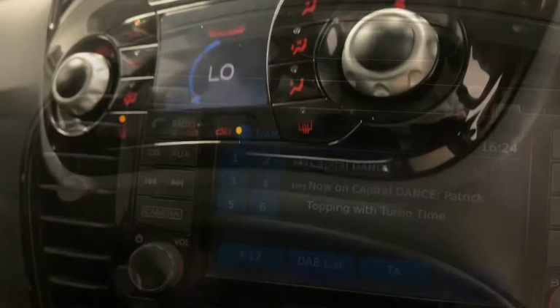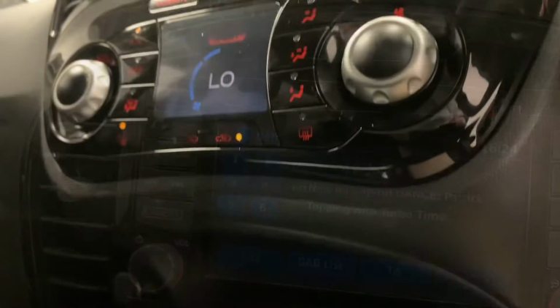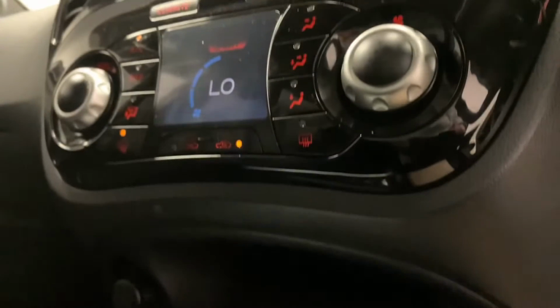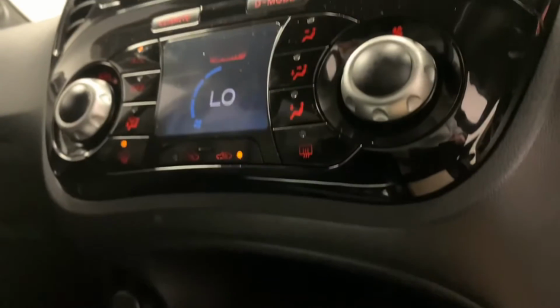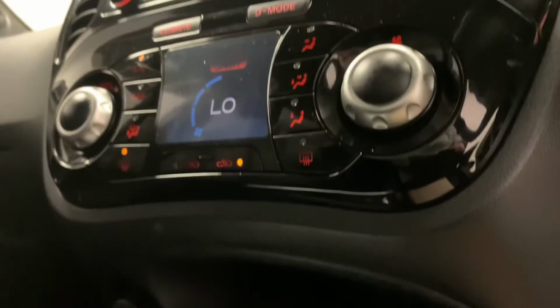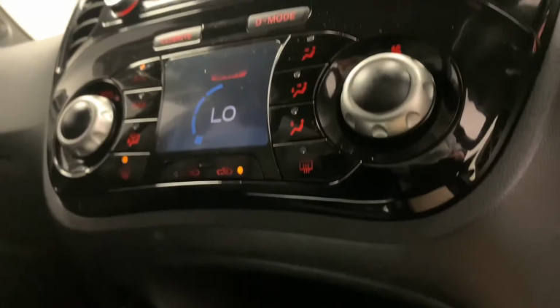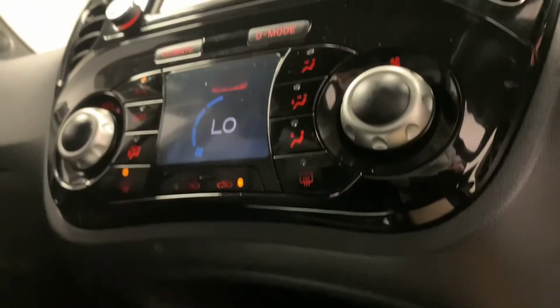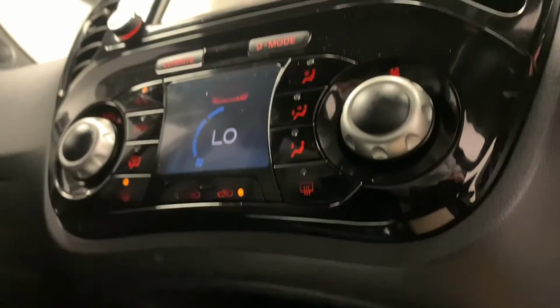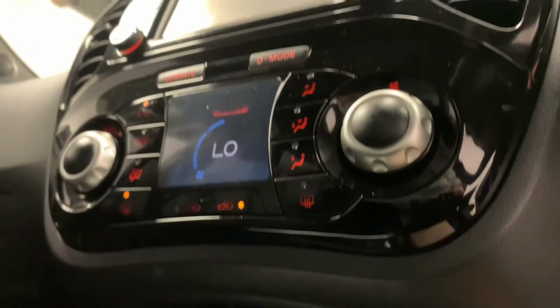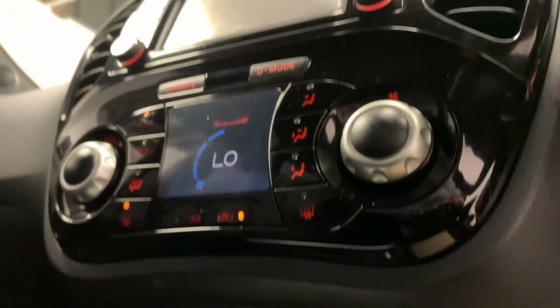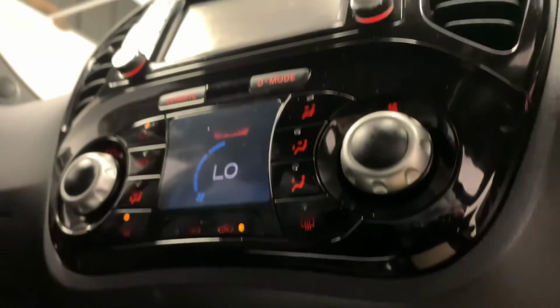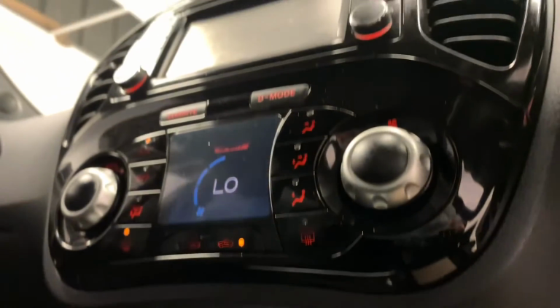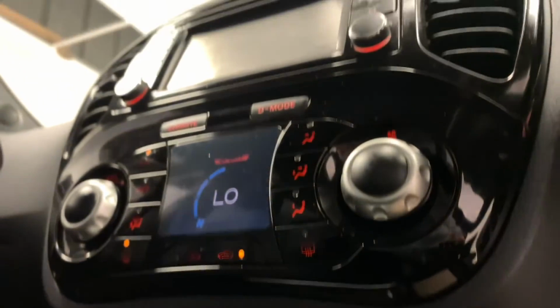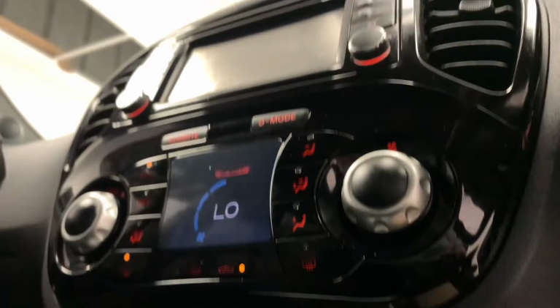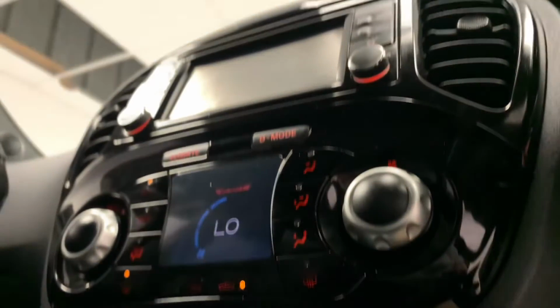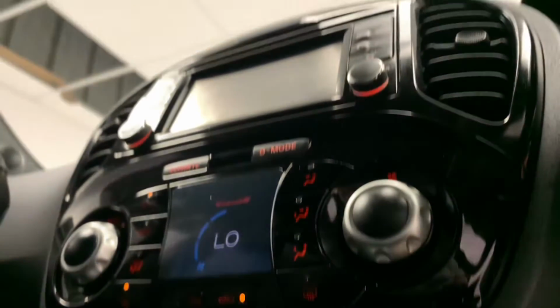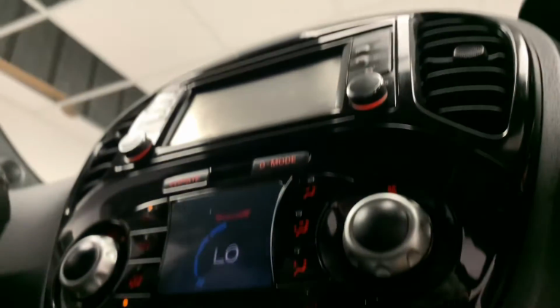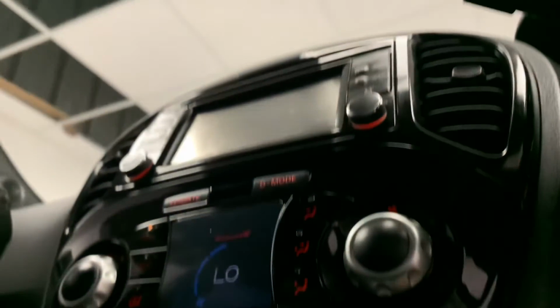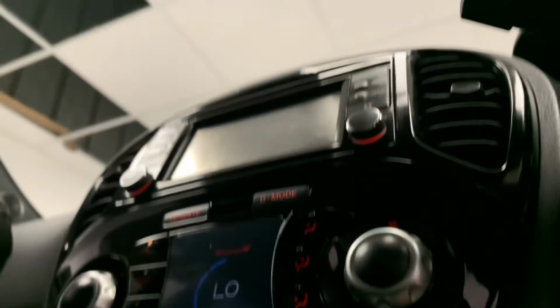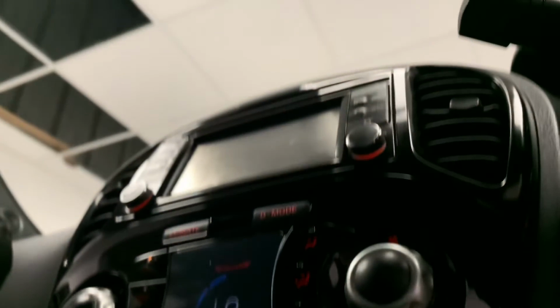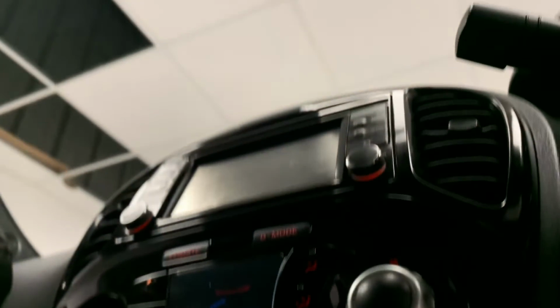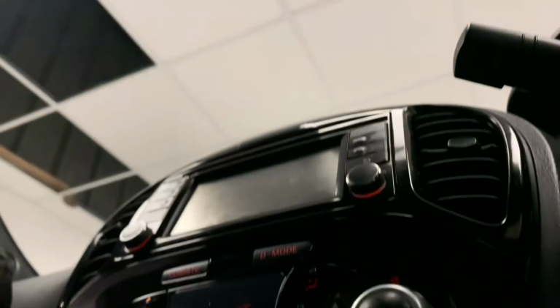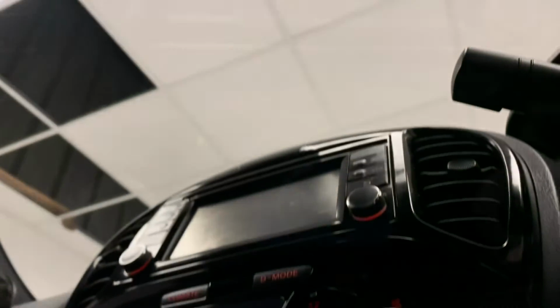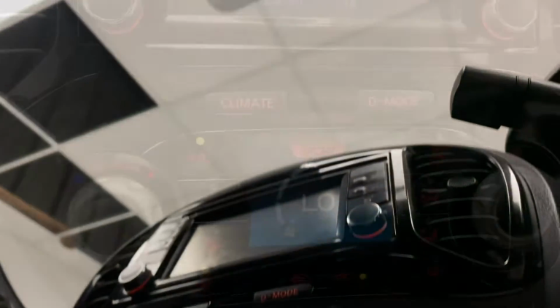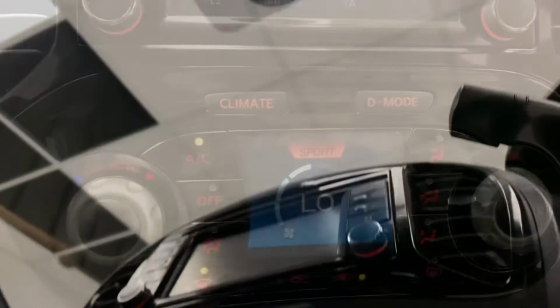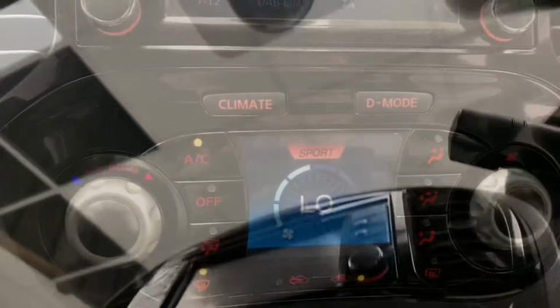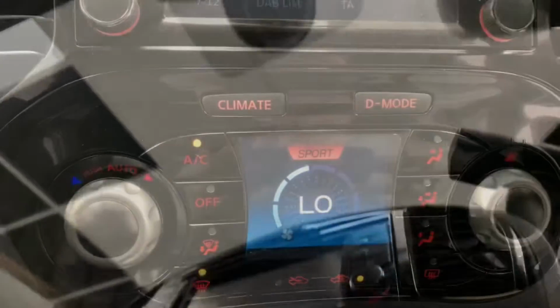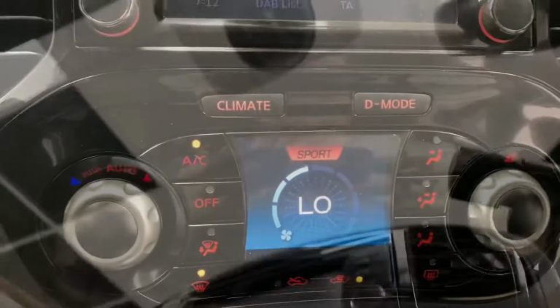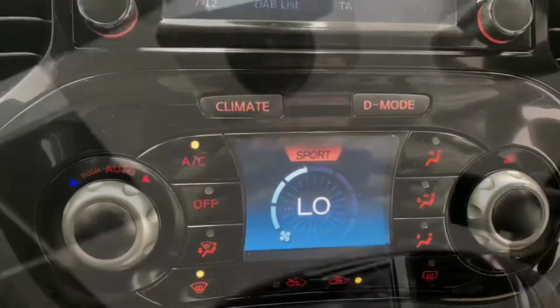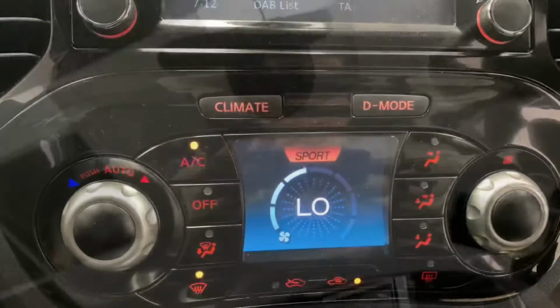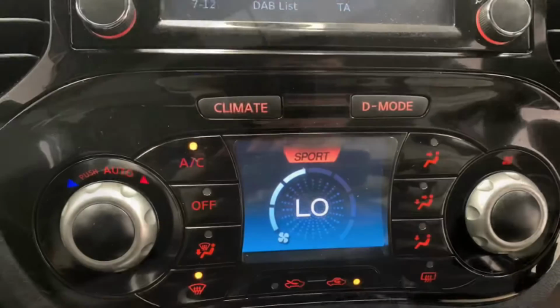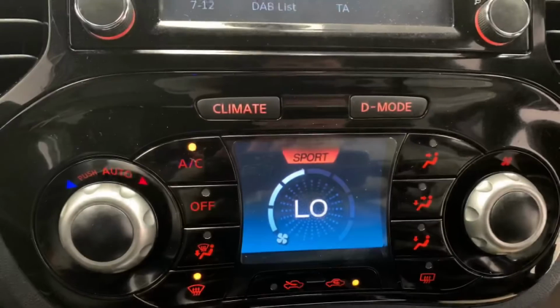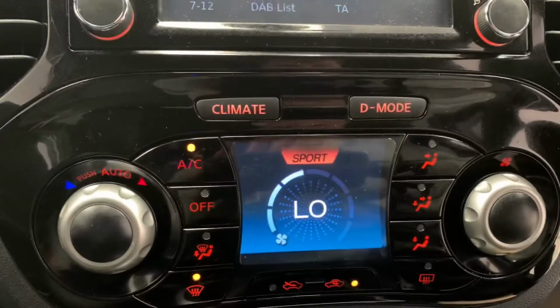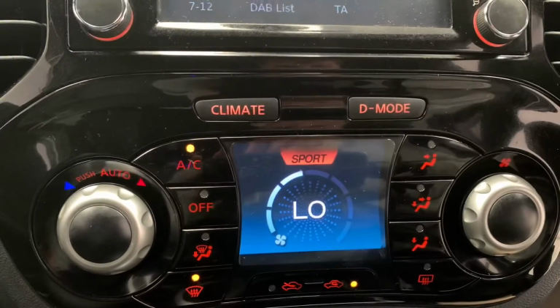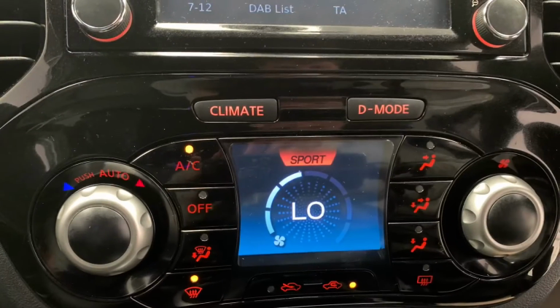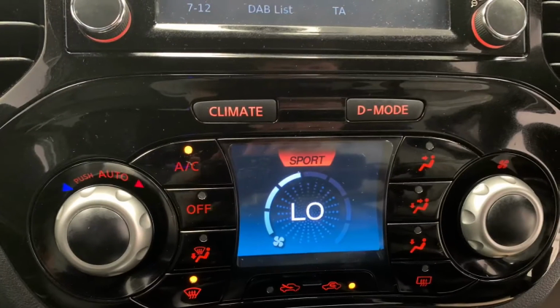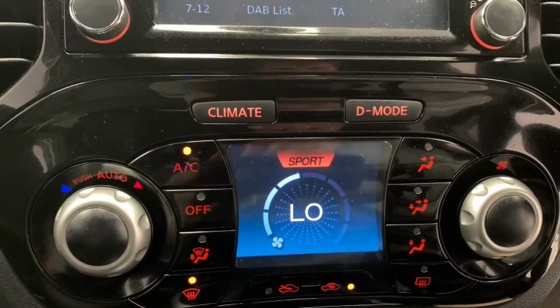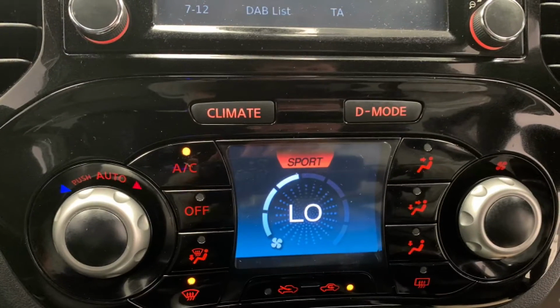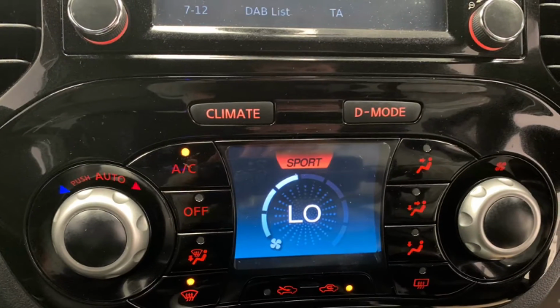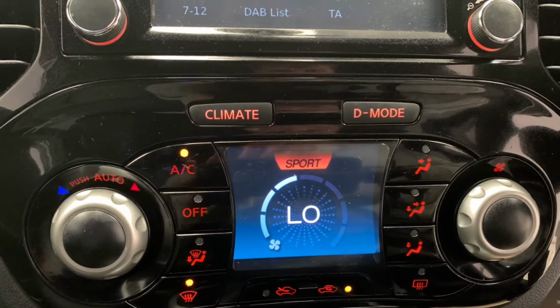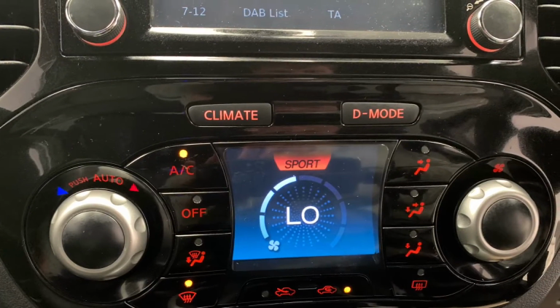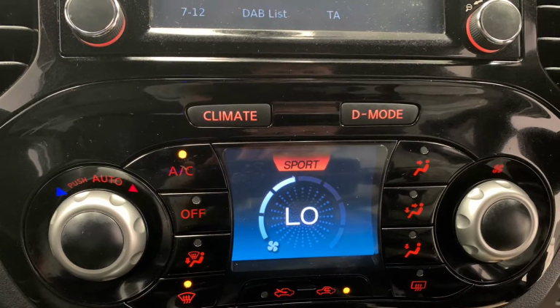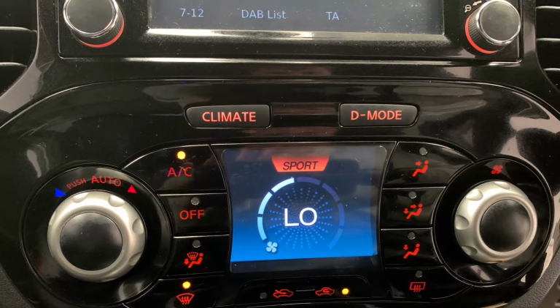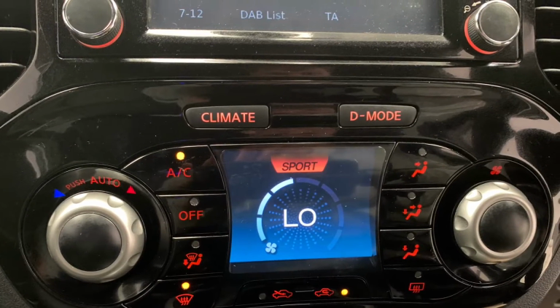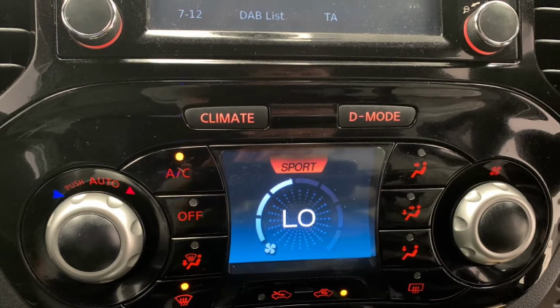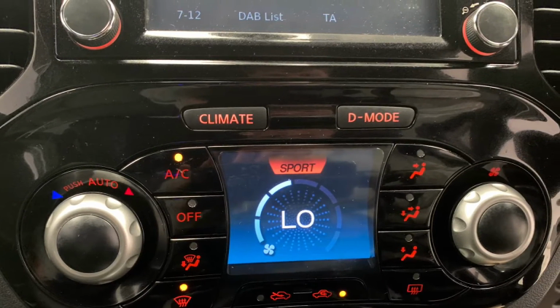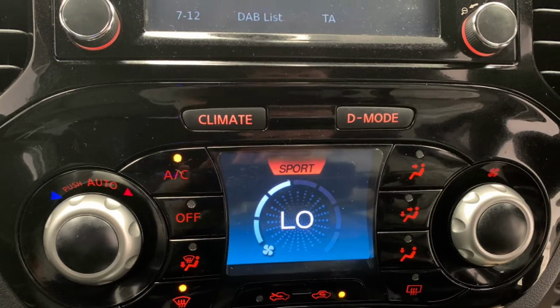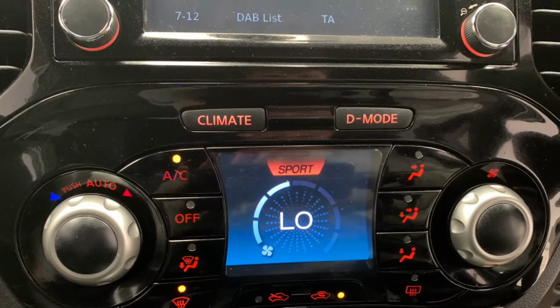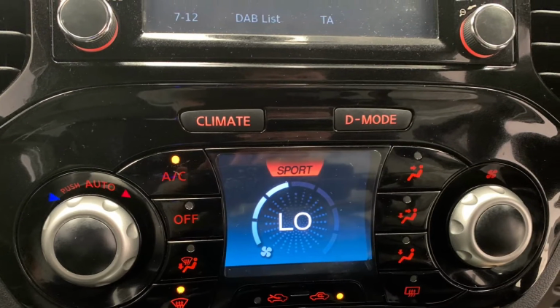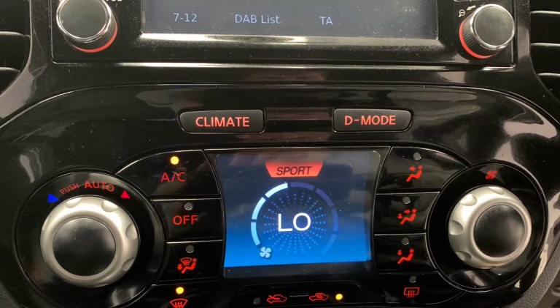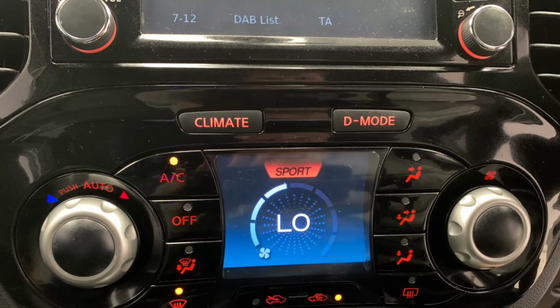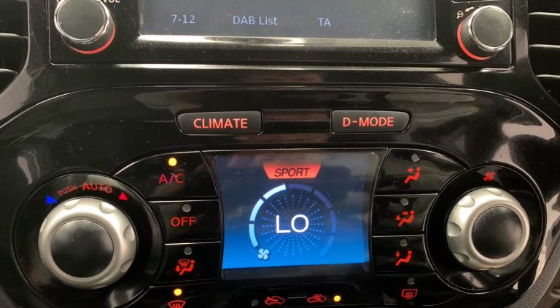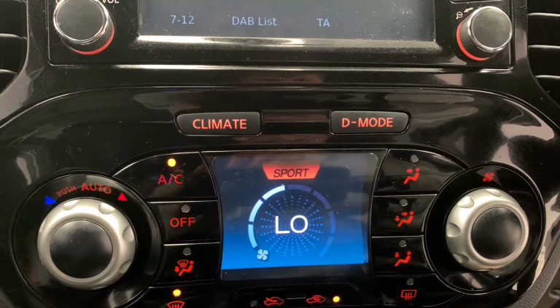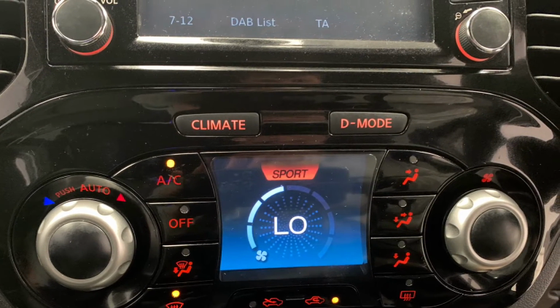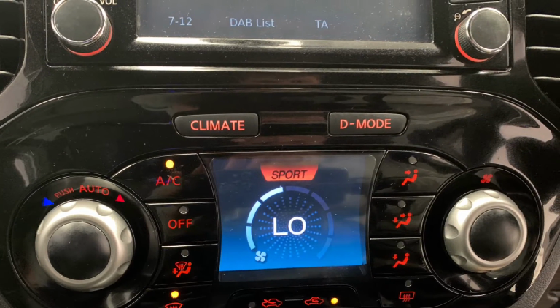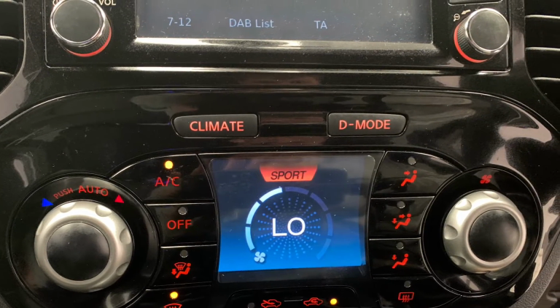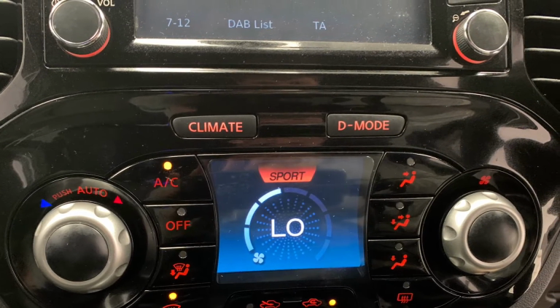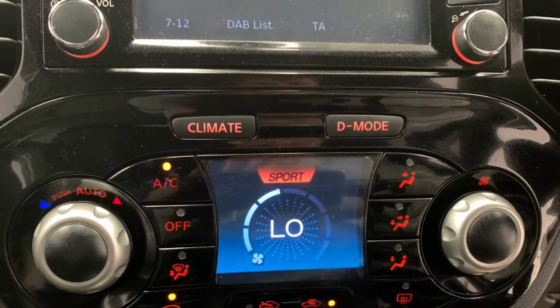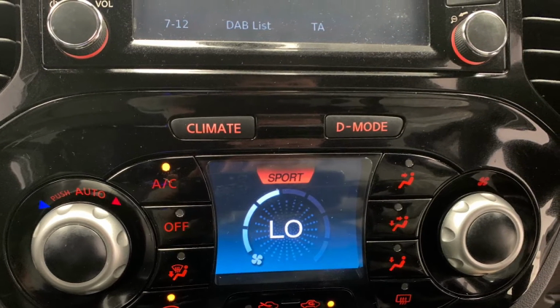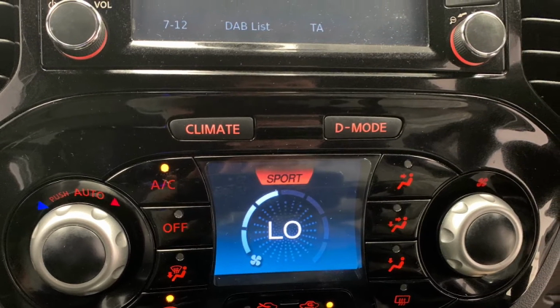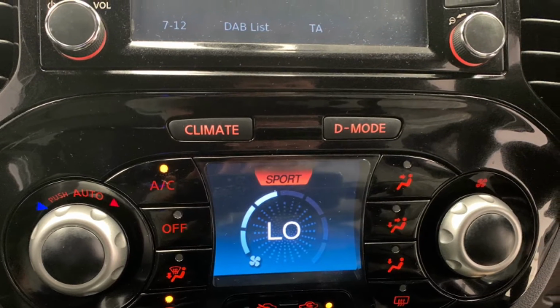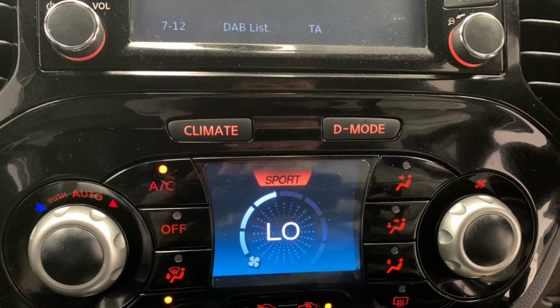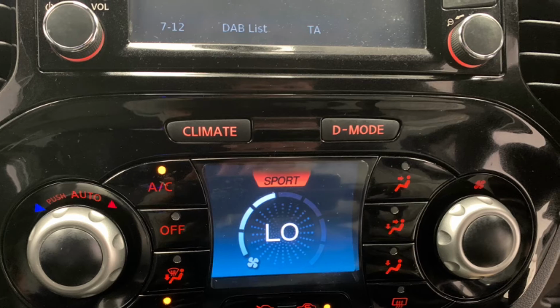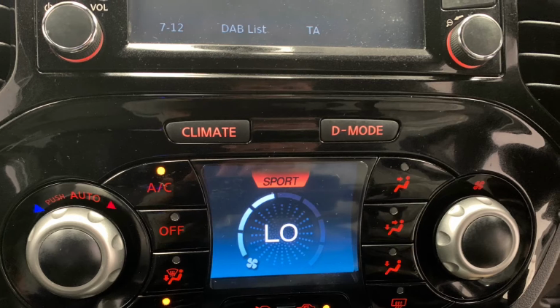Last but certainly not least, we've got the car's very effective climate control system, which will heat it up or cool it down in no time.